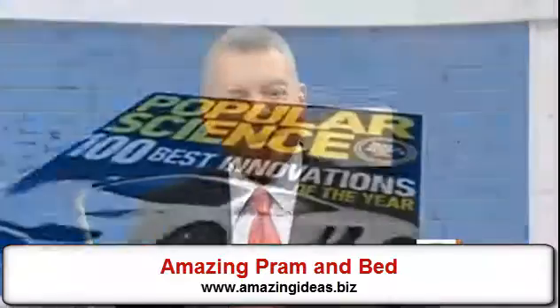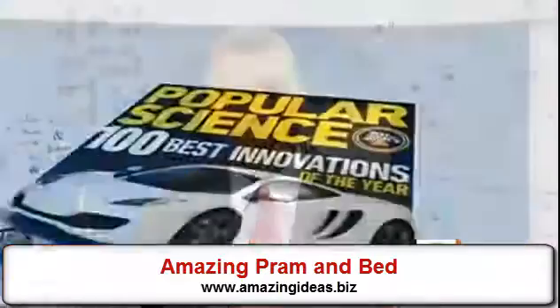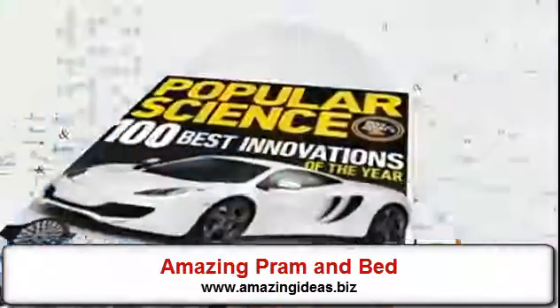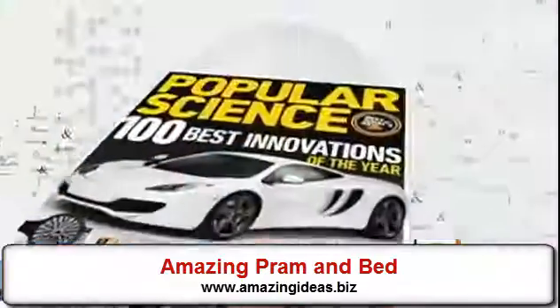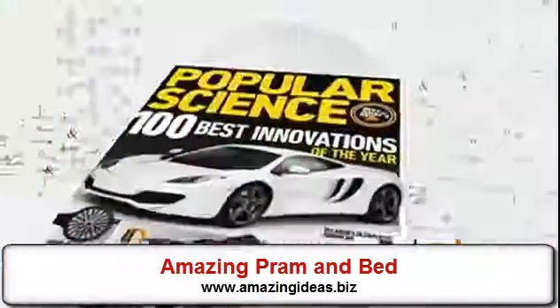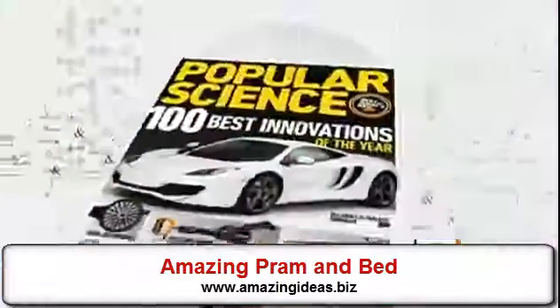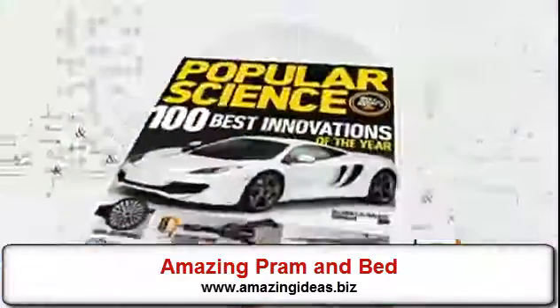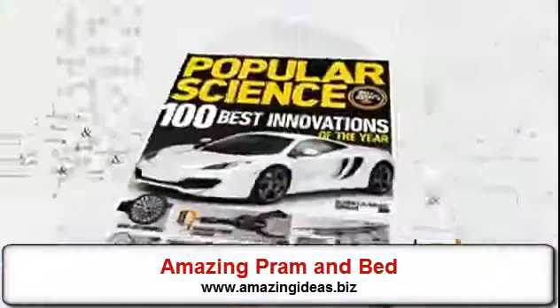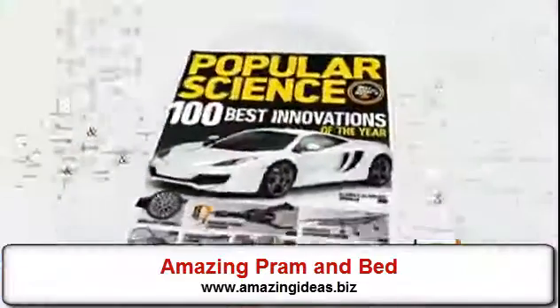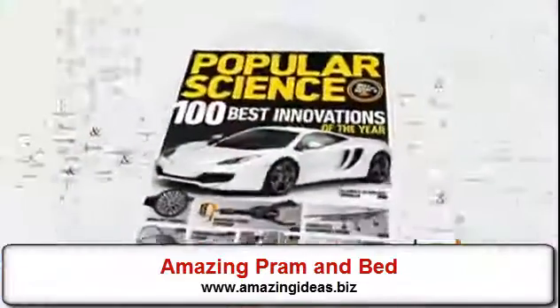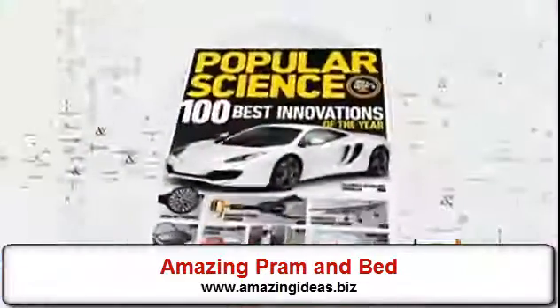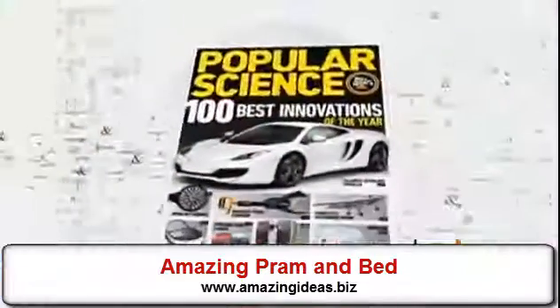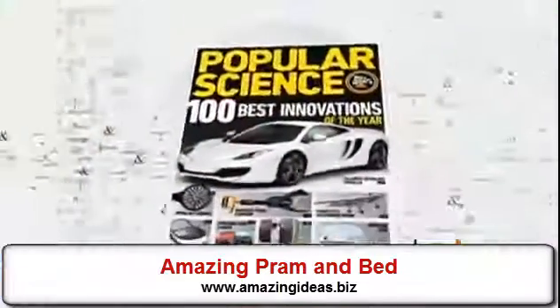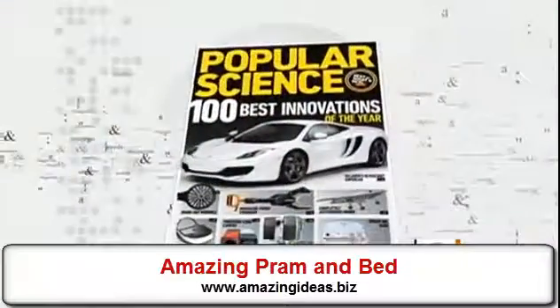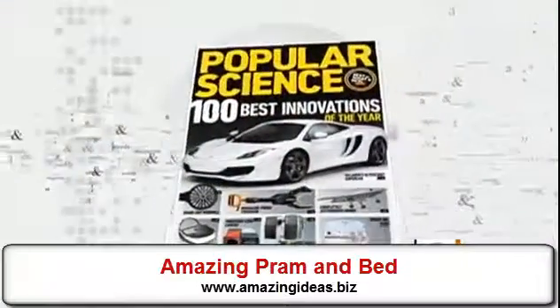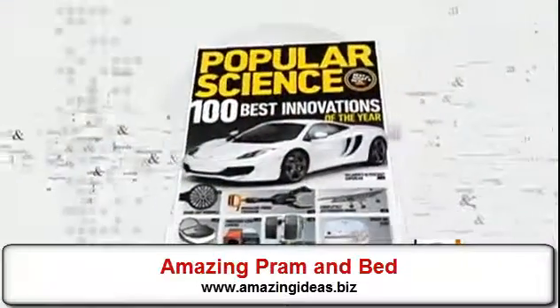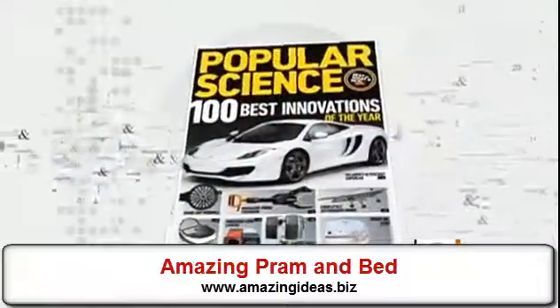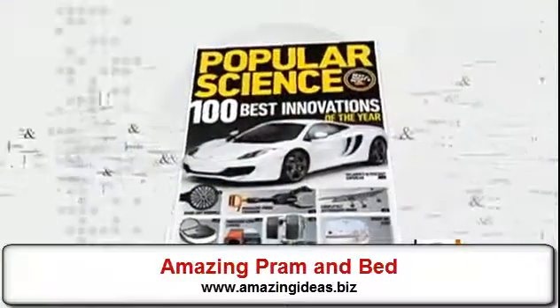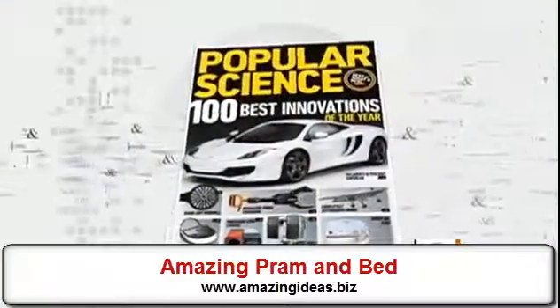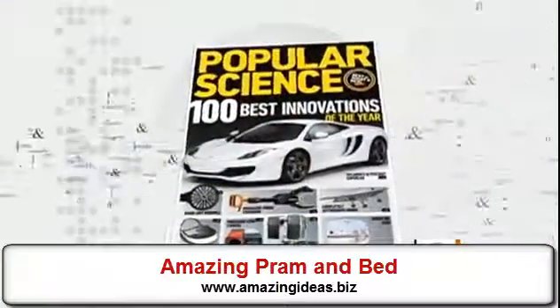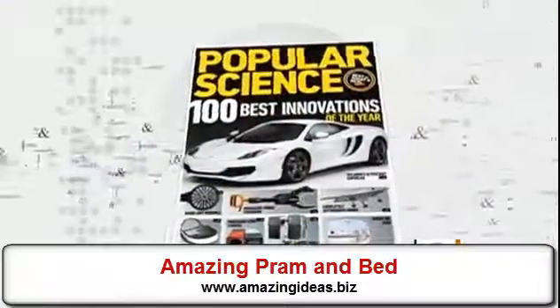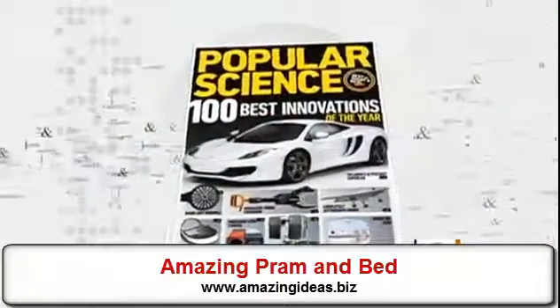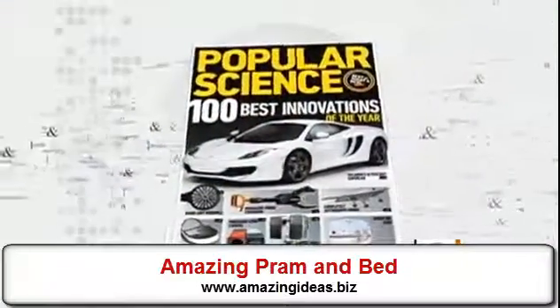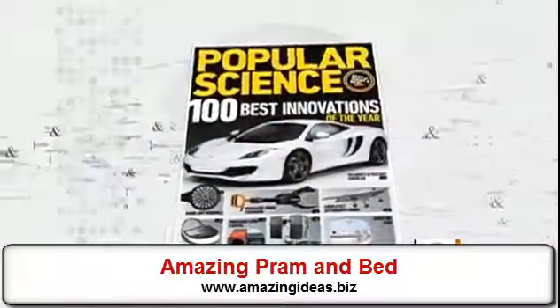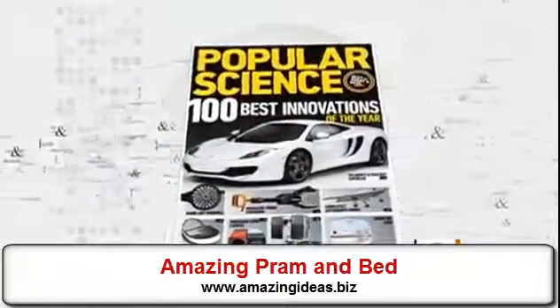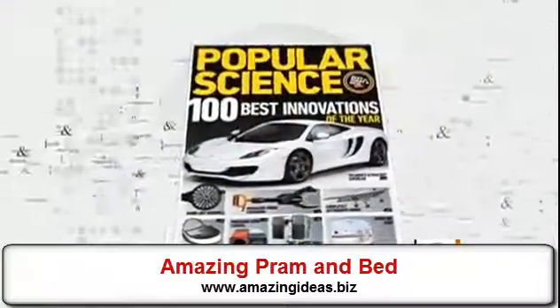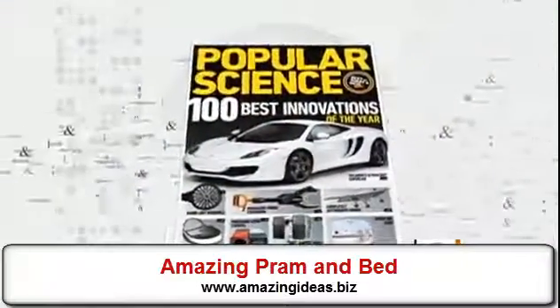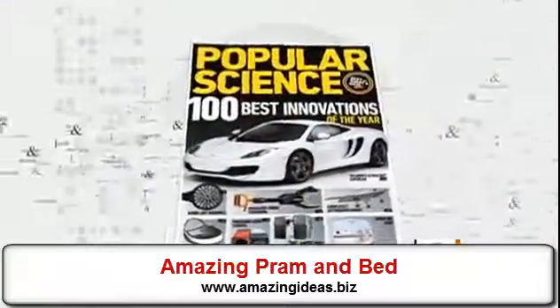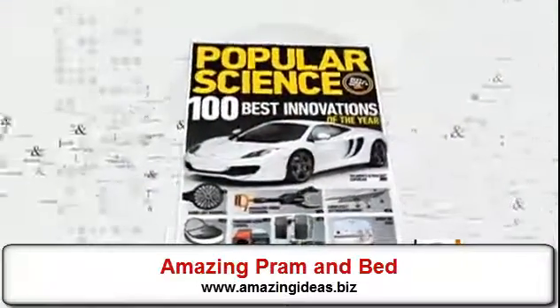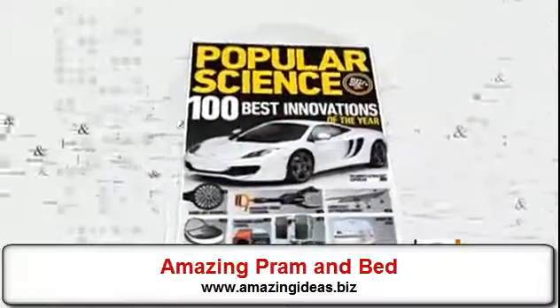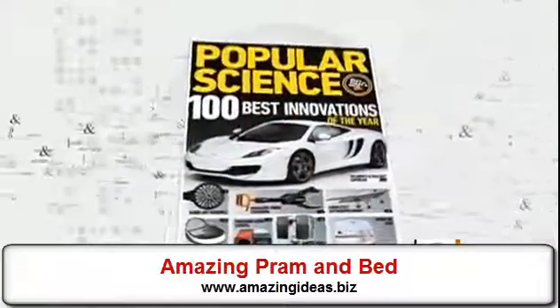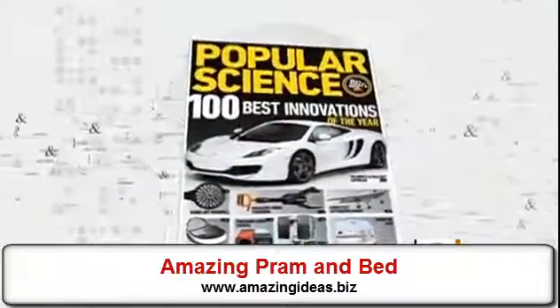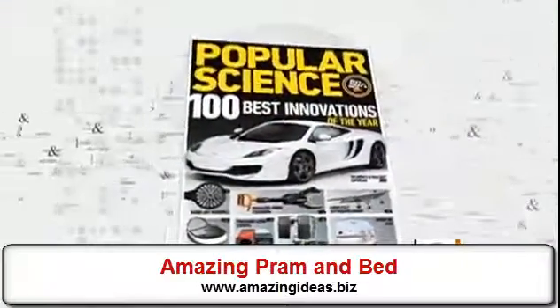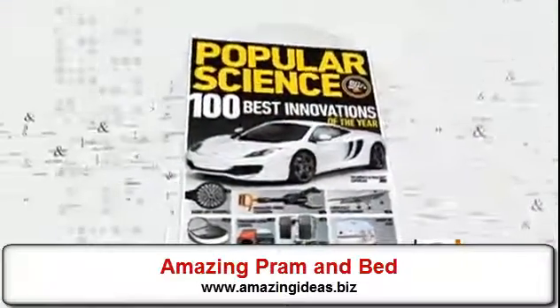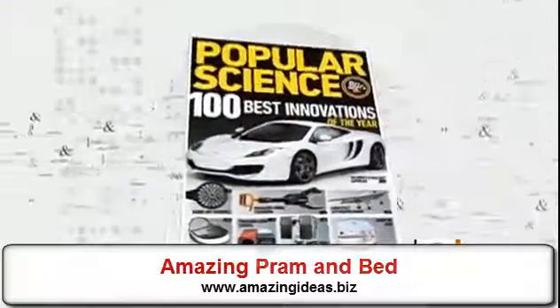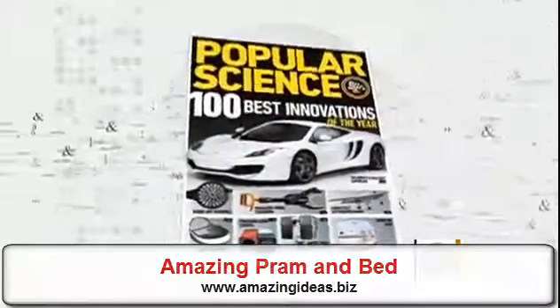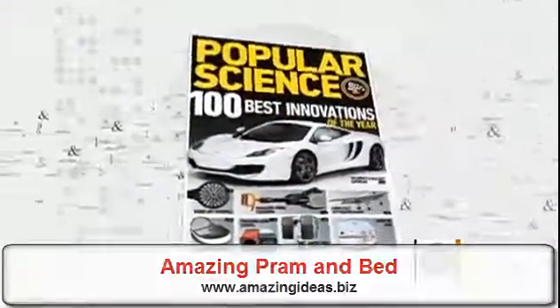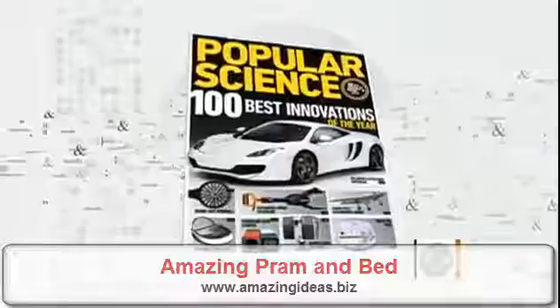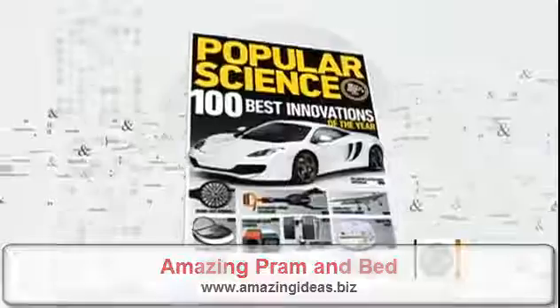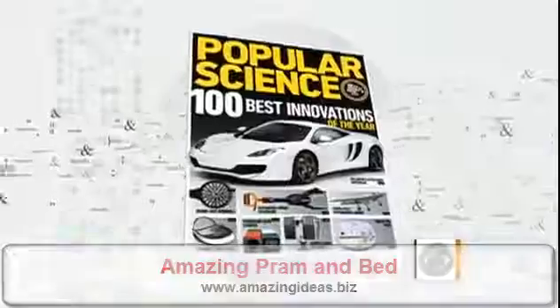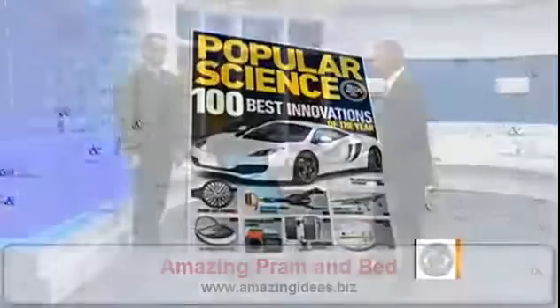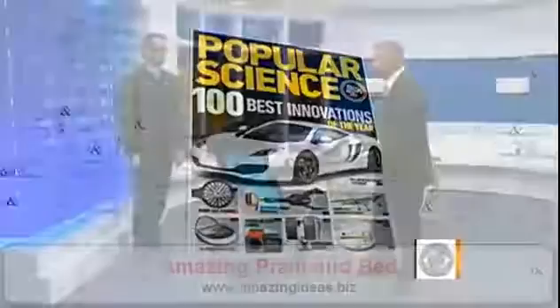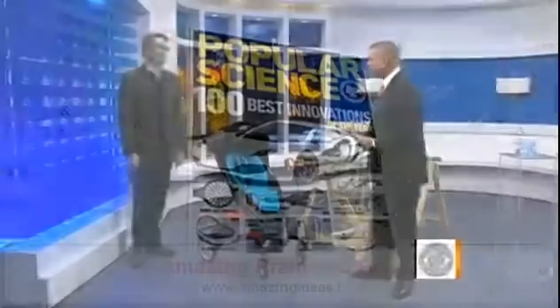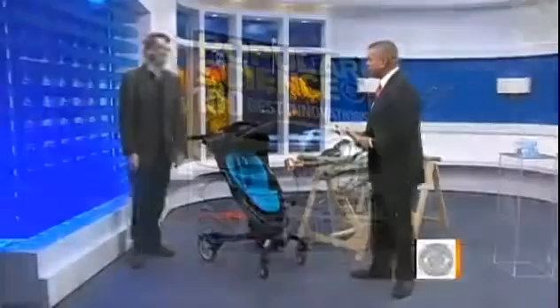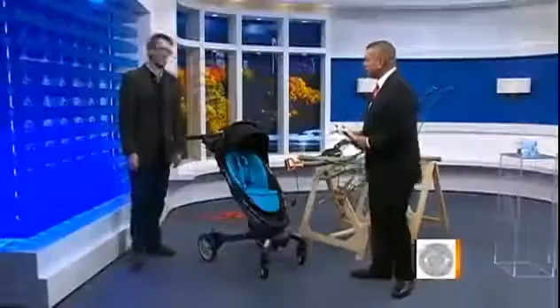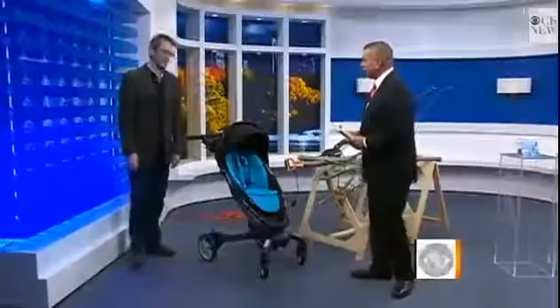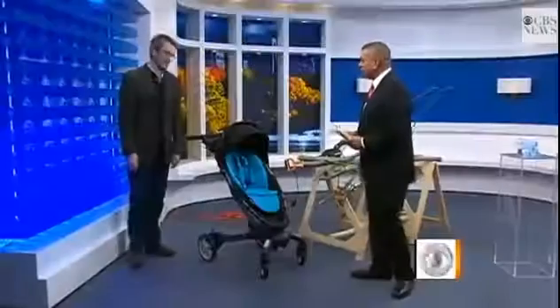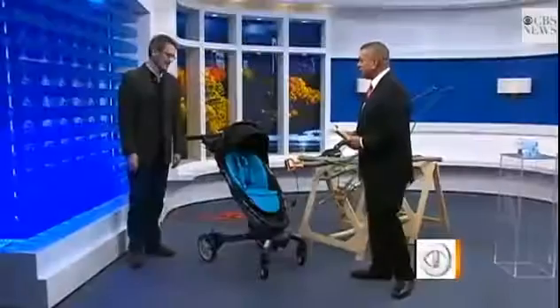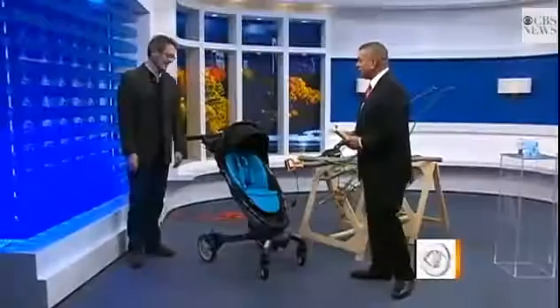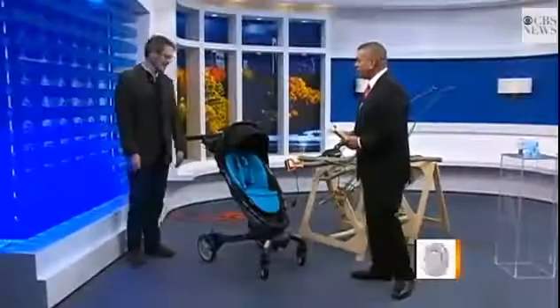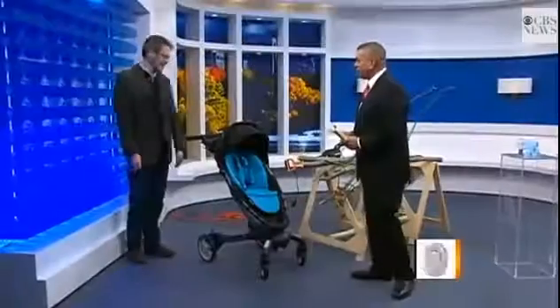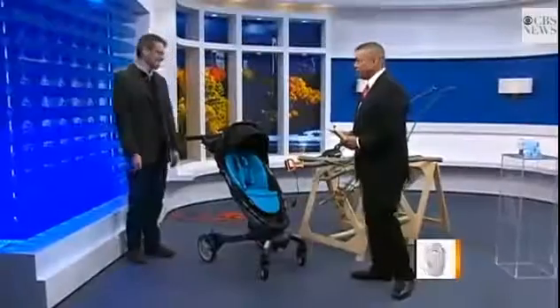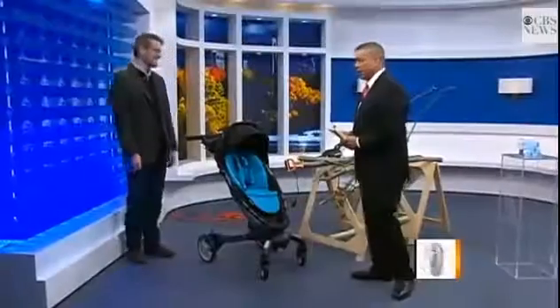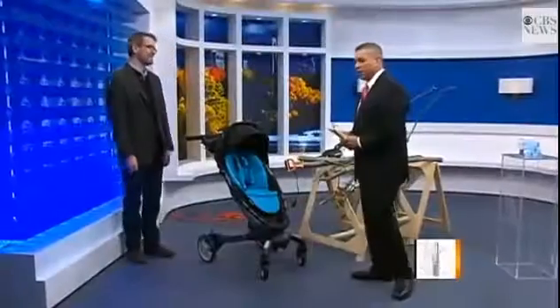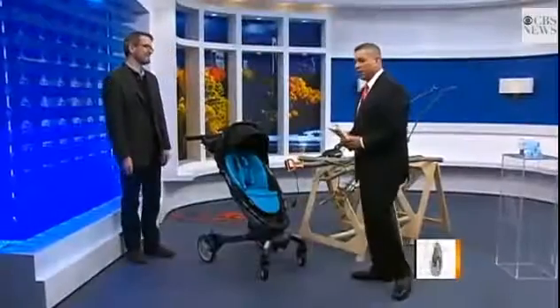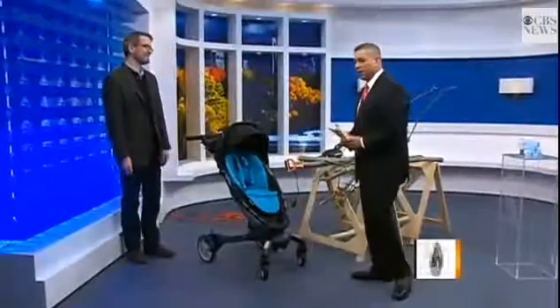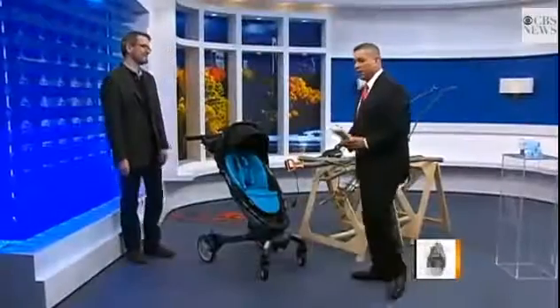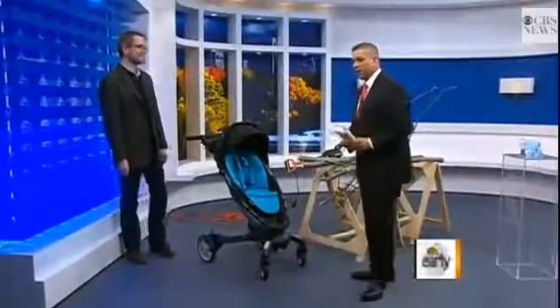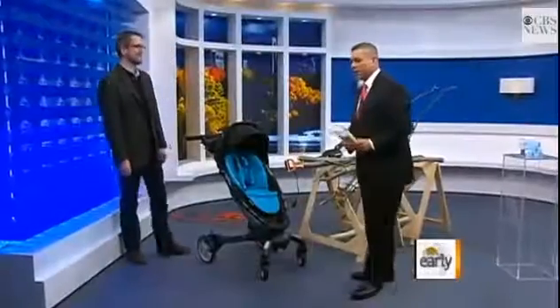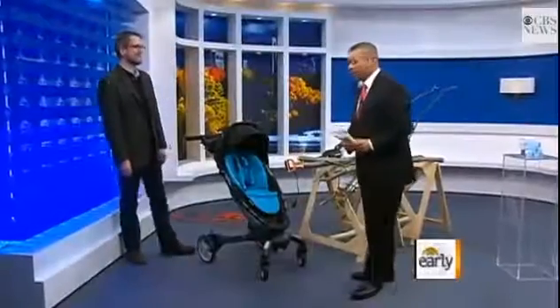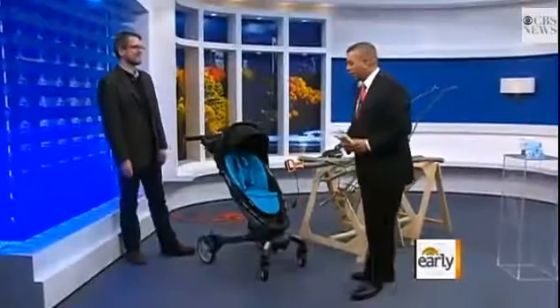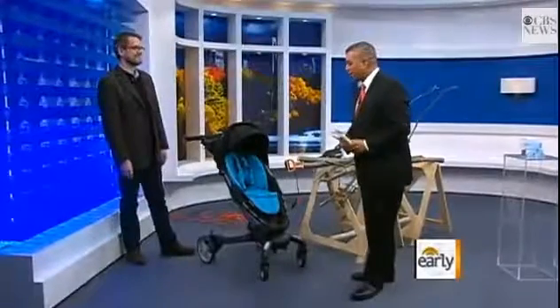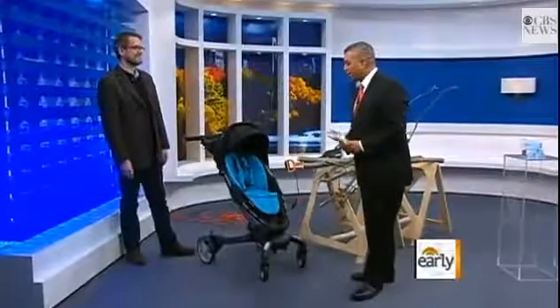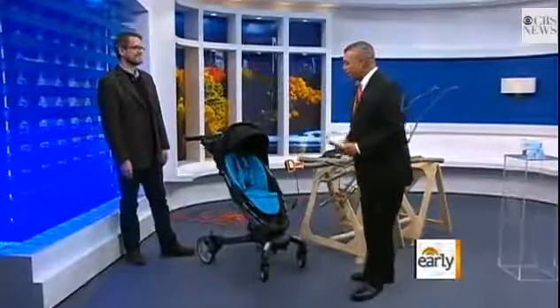Here with his favorite picks is Mark Janot, the editor-in-chief at Popular Science. Good morning, Russ. Thanks for coming in. A lot of cool stuff here.